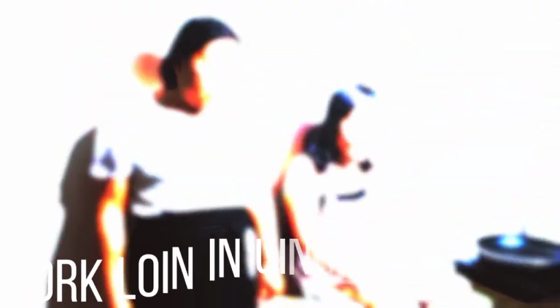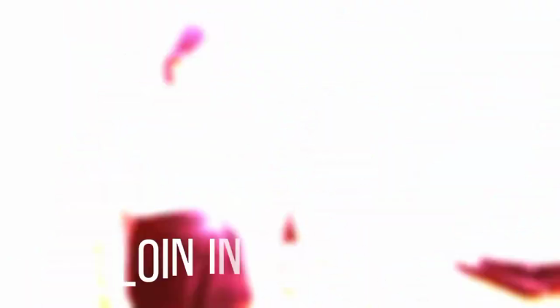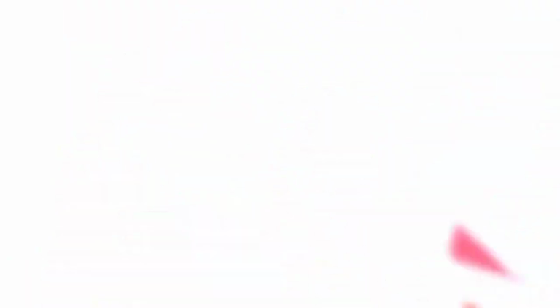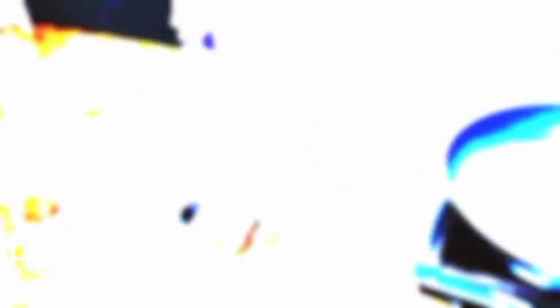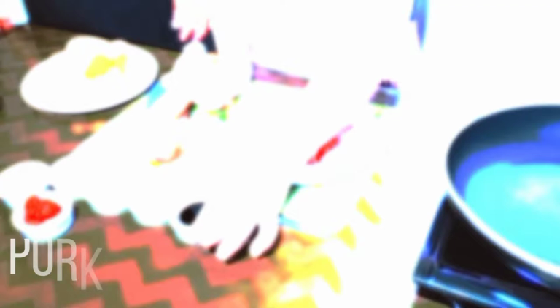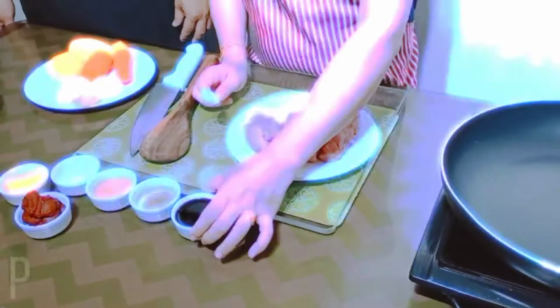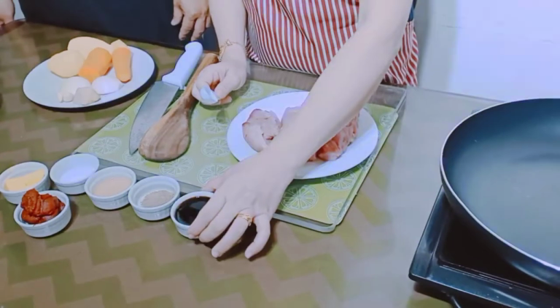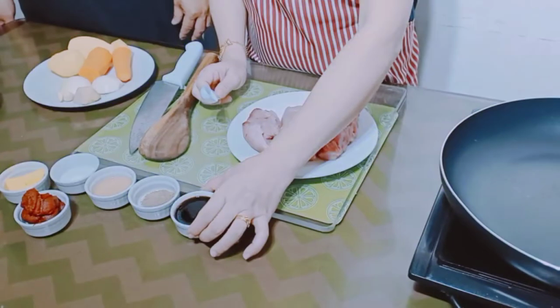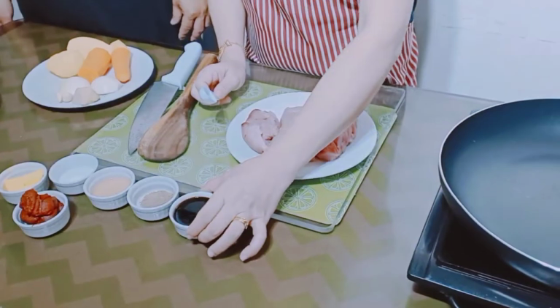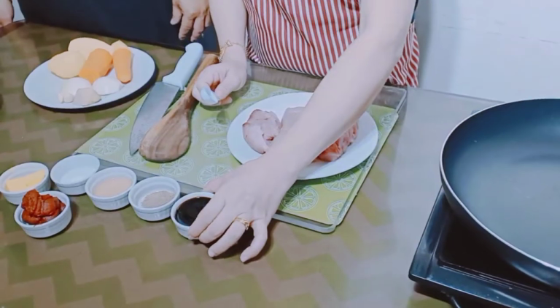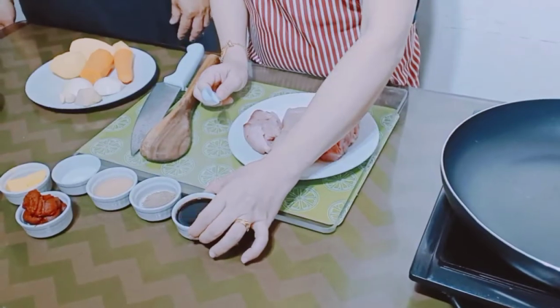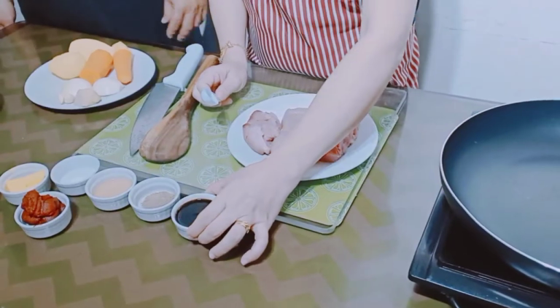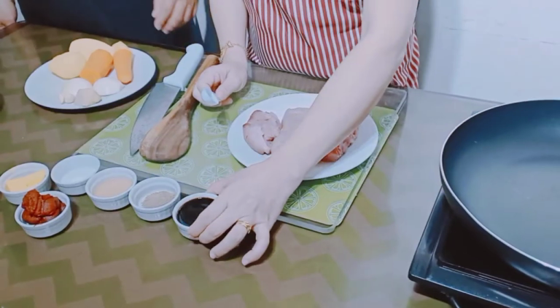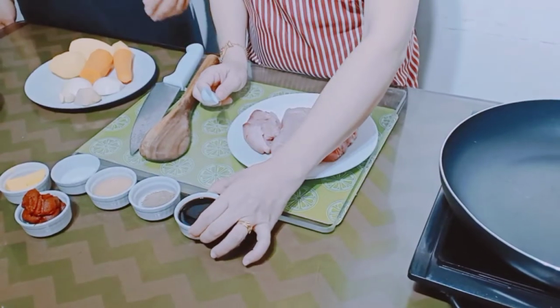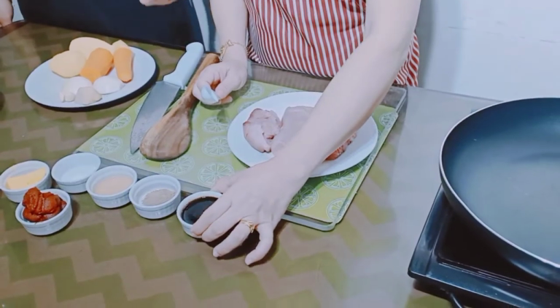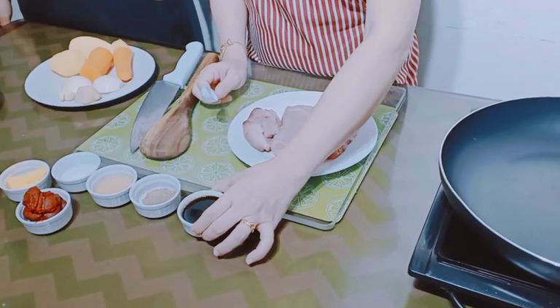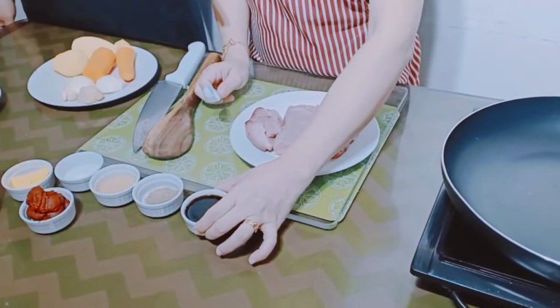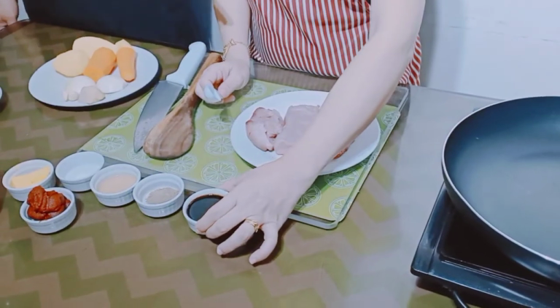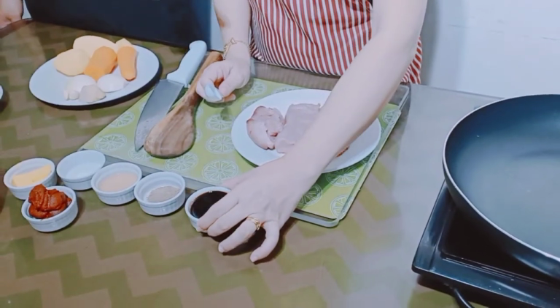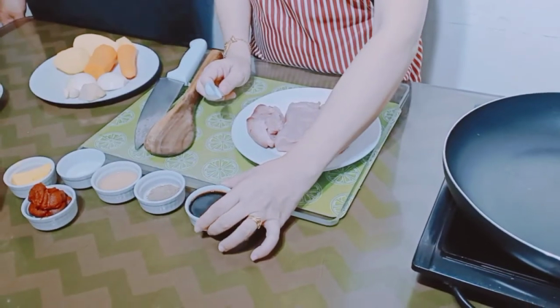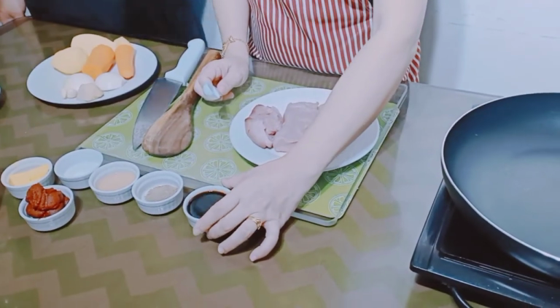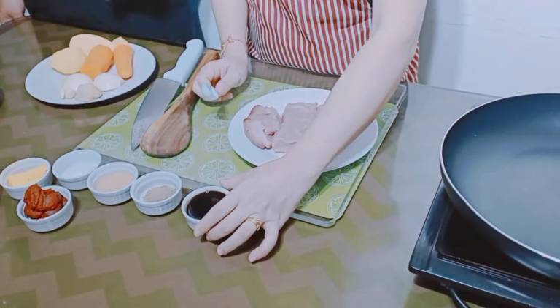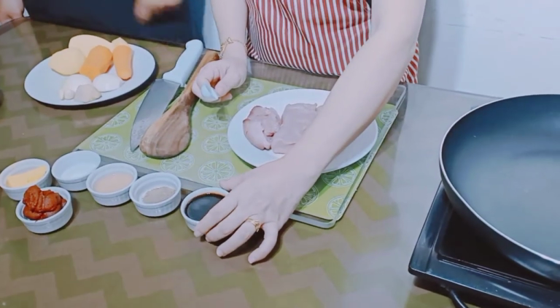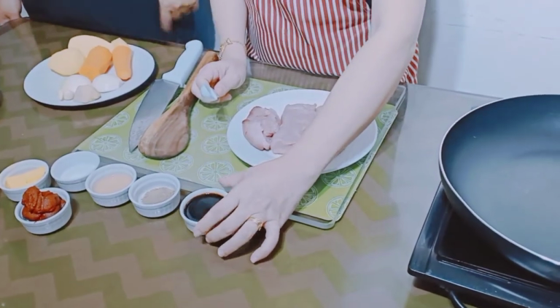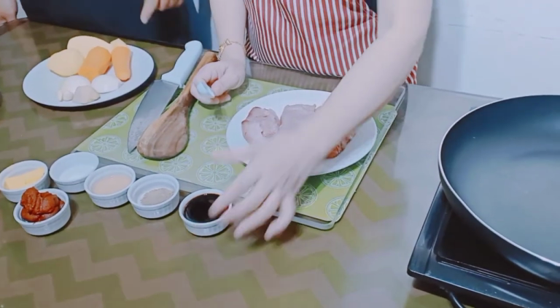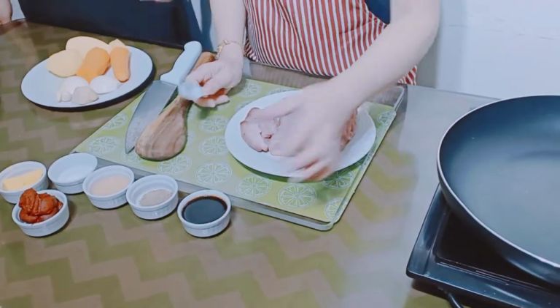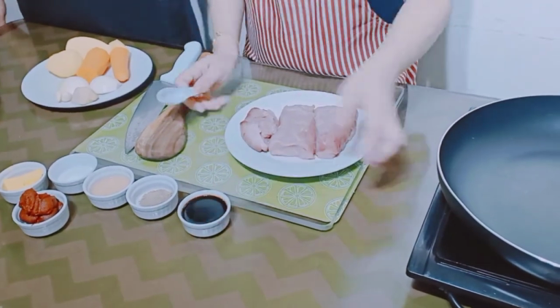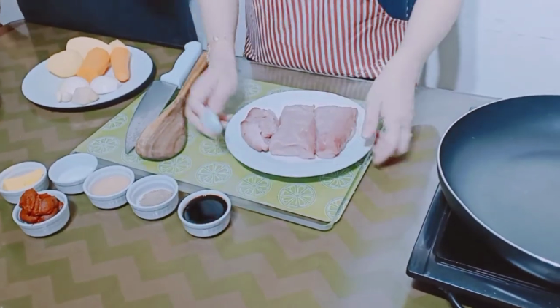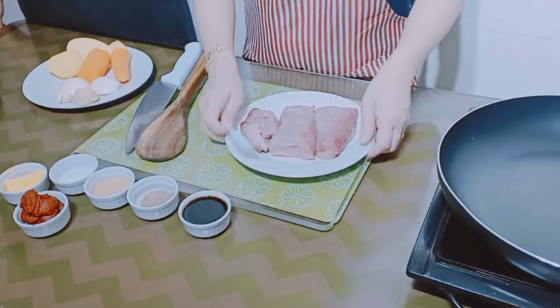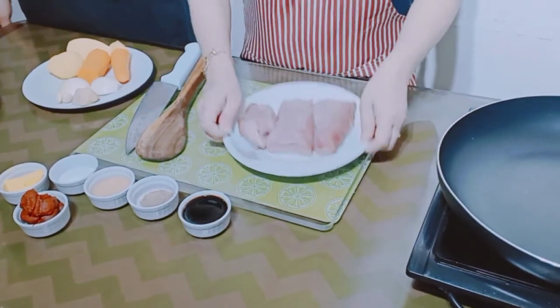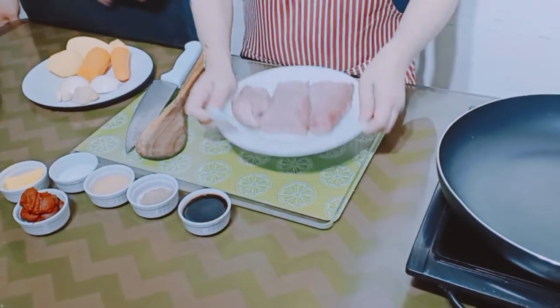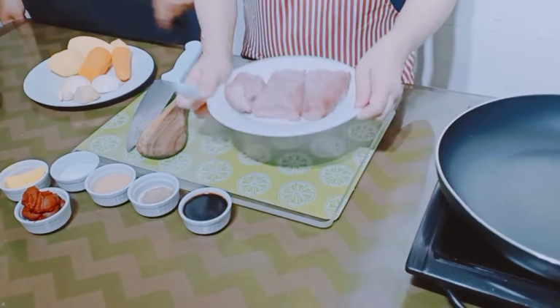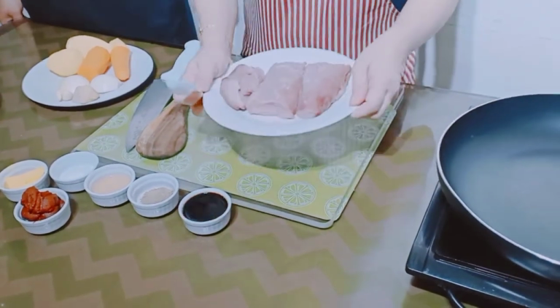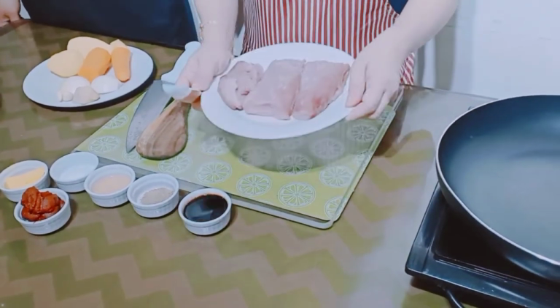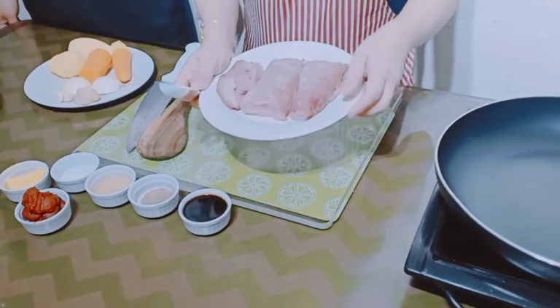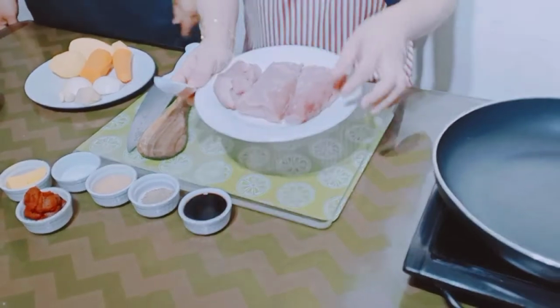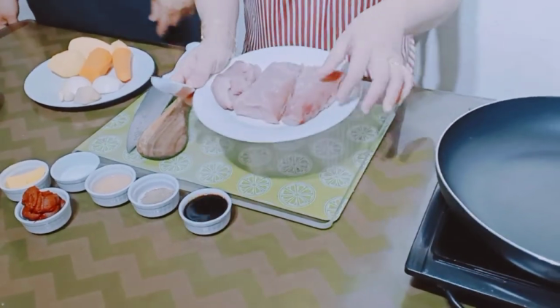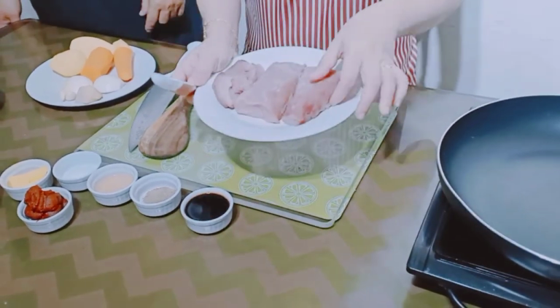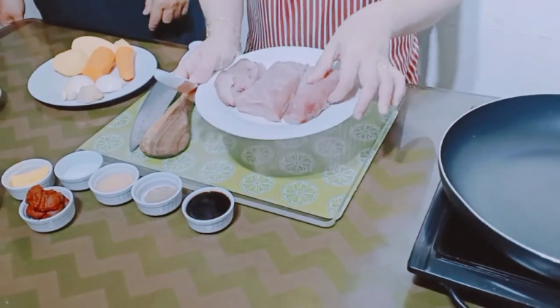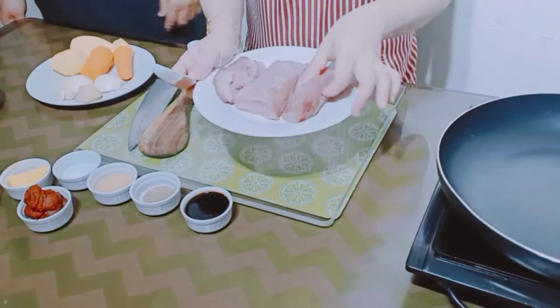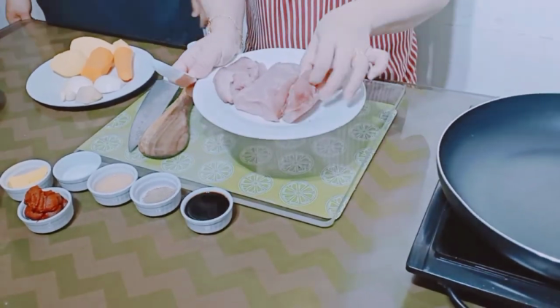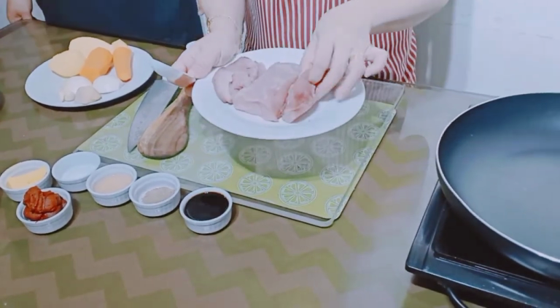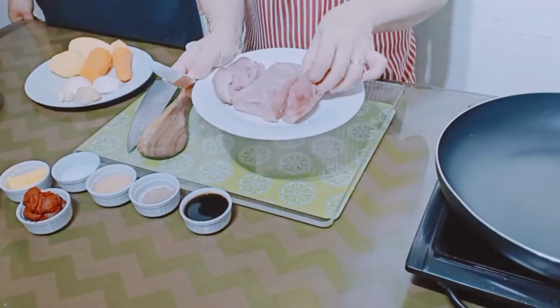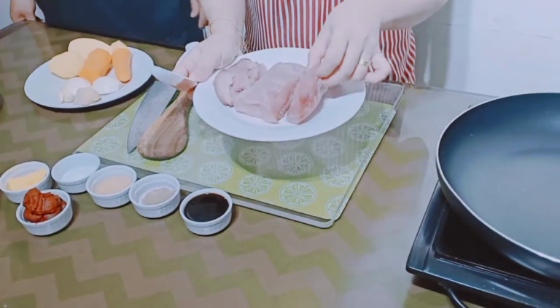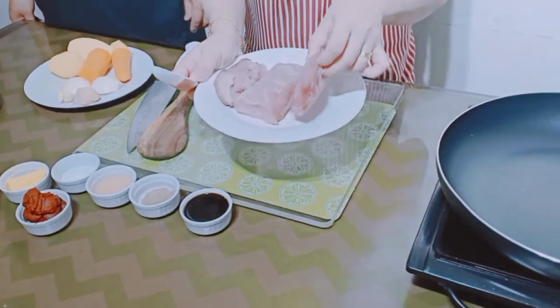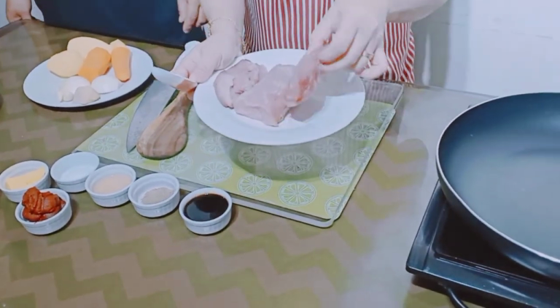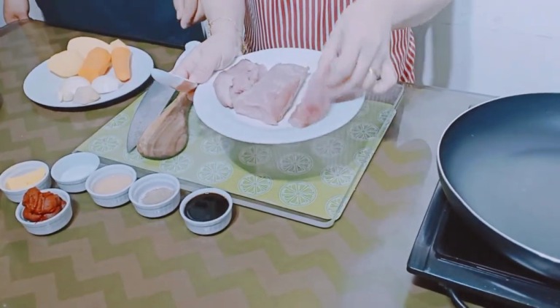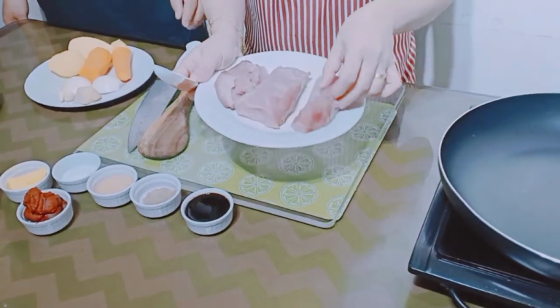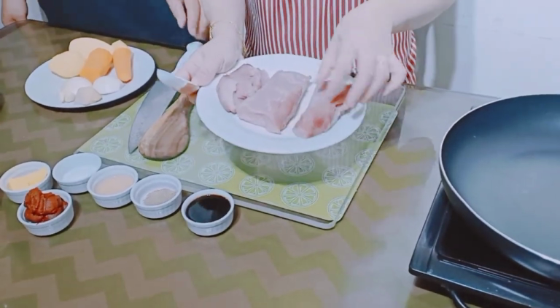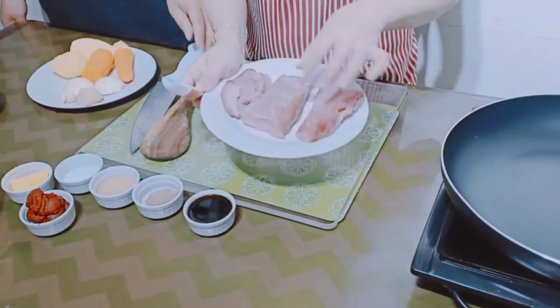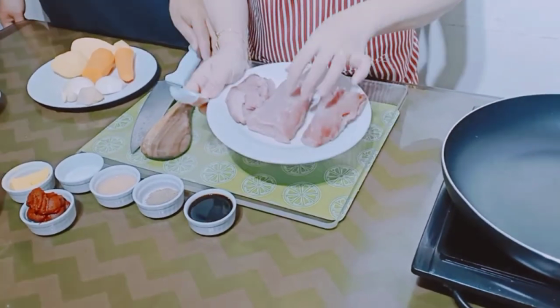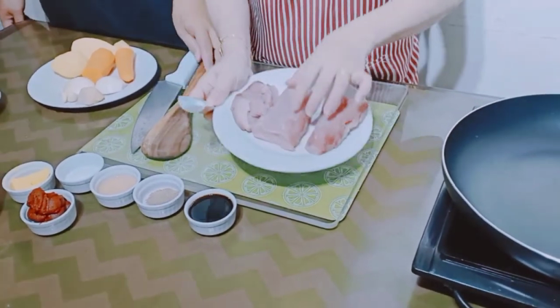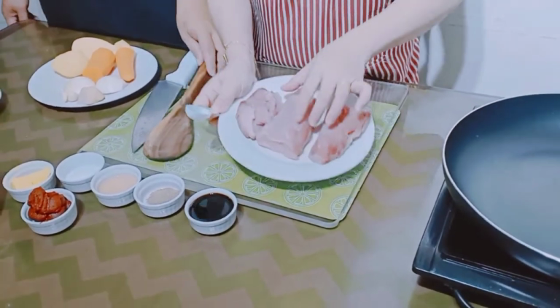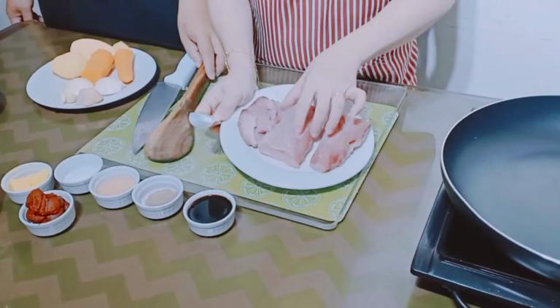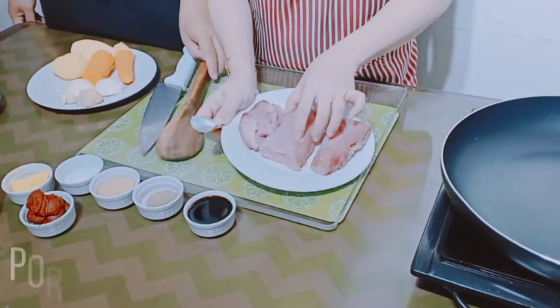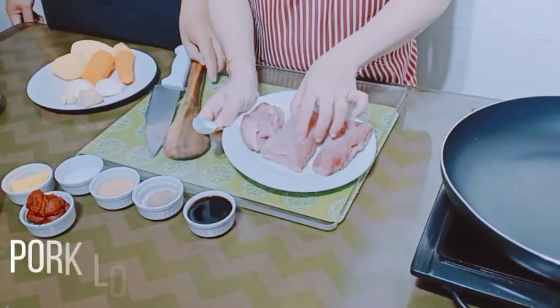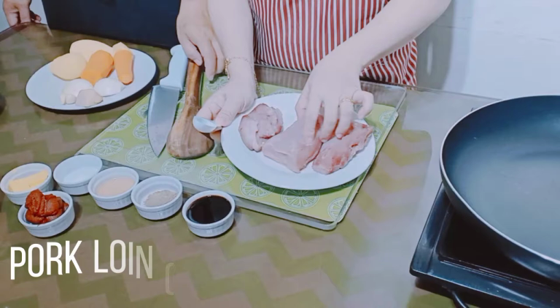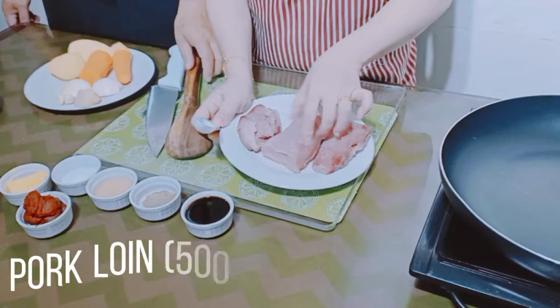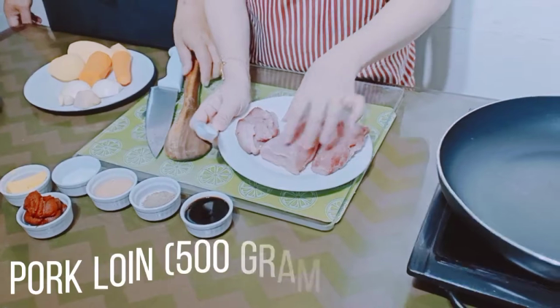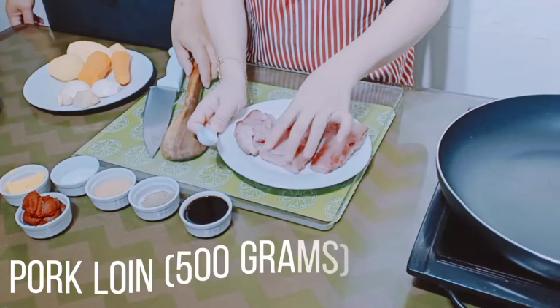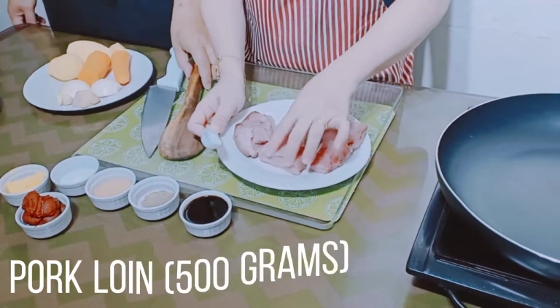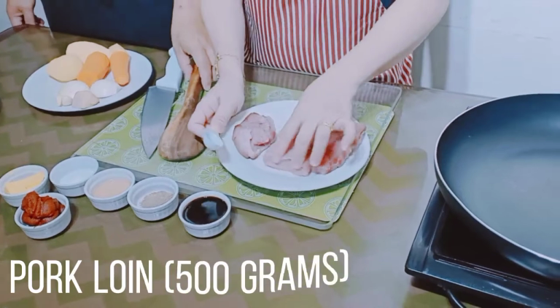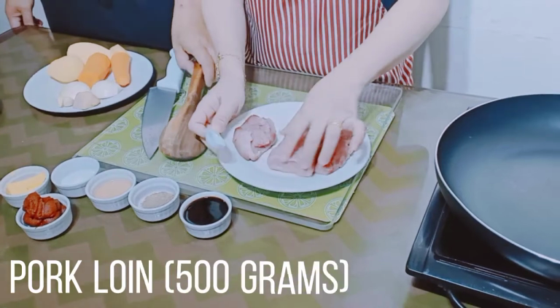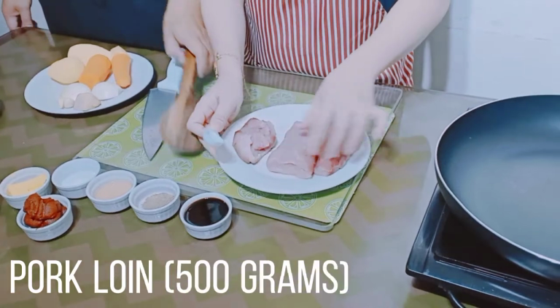Ito yung mga ingredients natin. Ito muna ang pork loin, 500 grams.